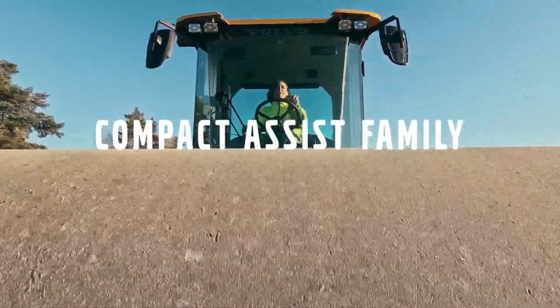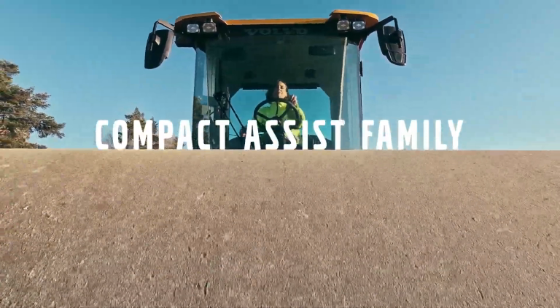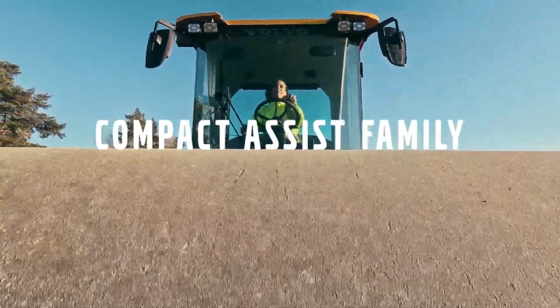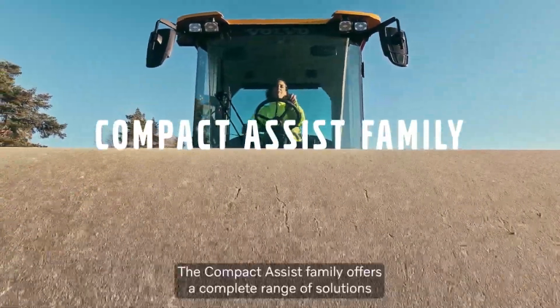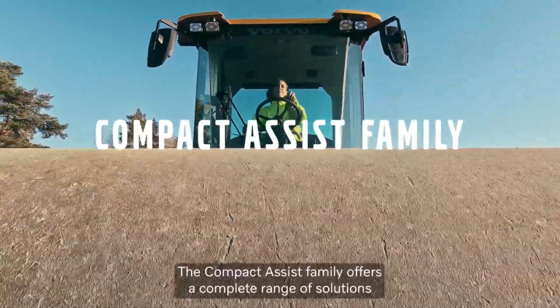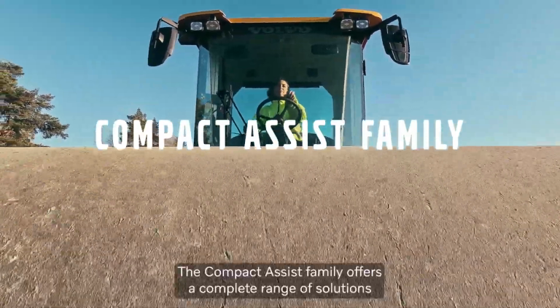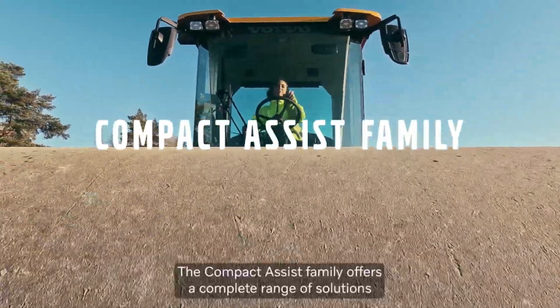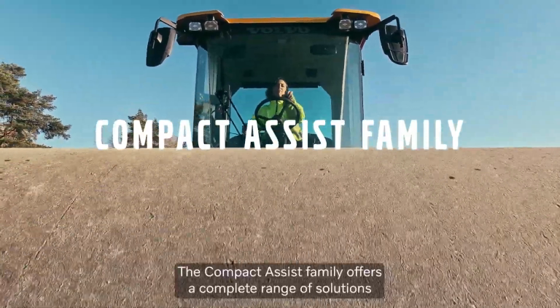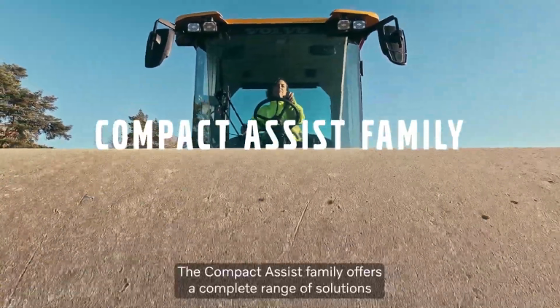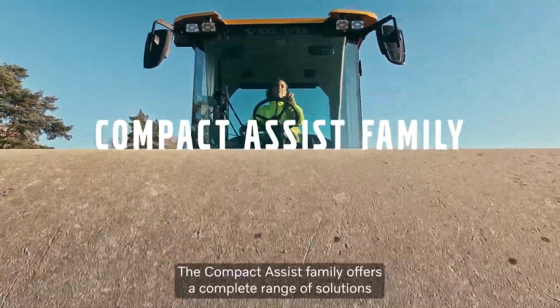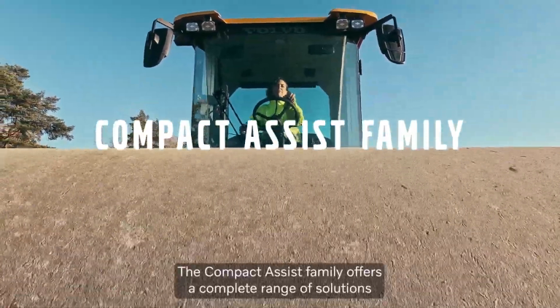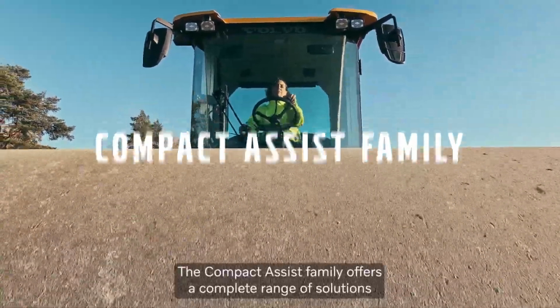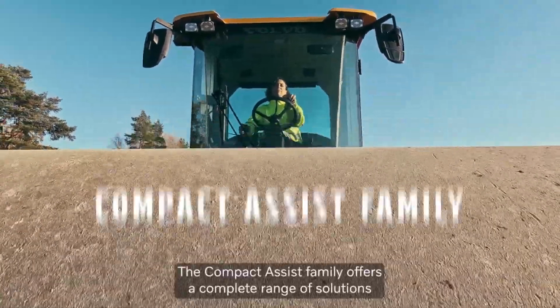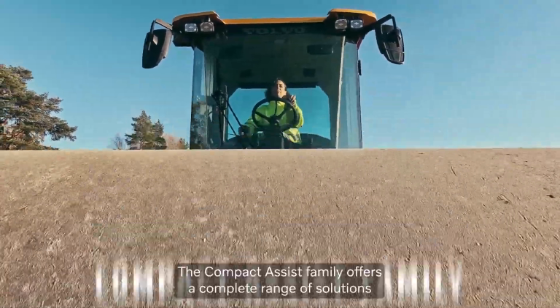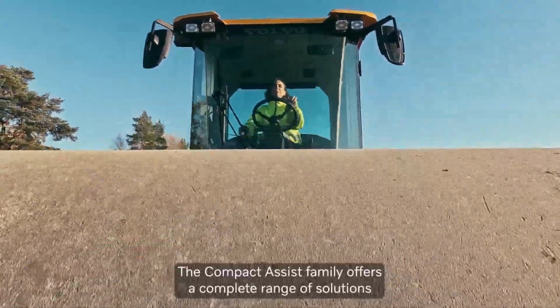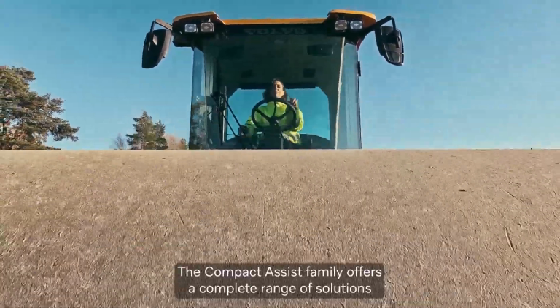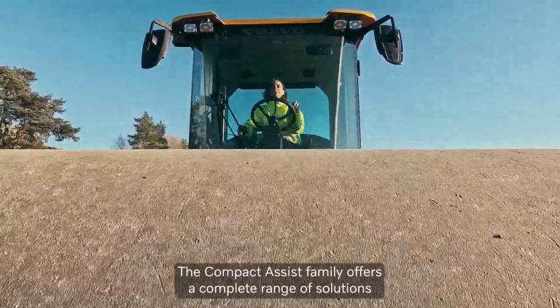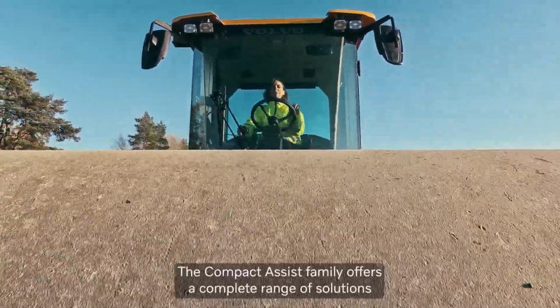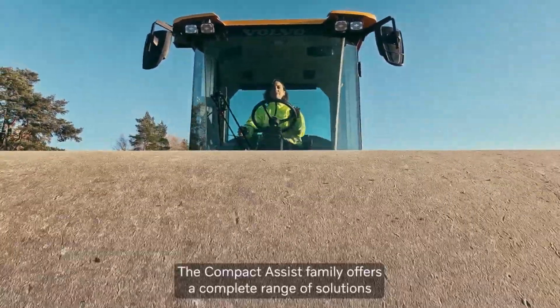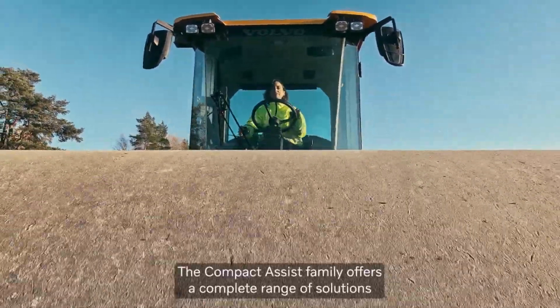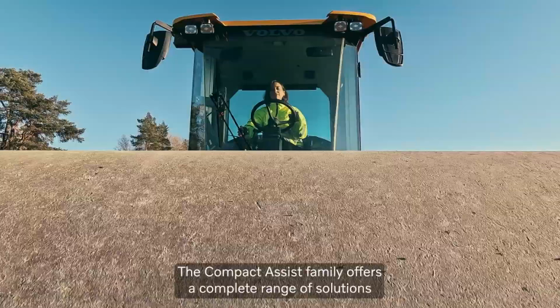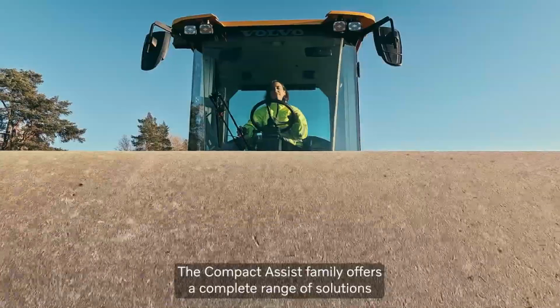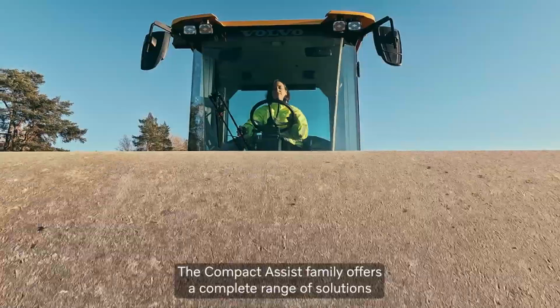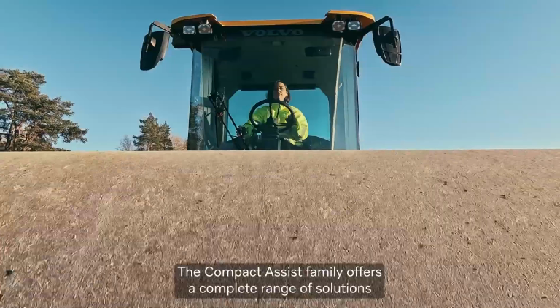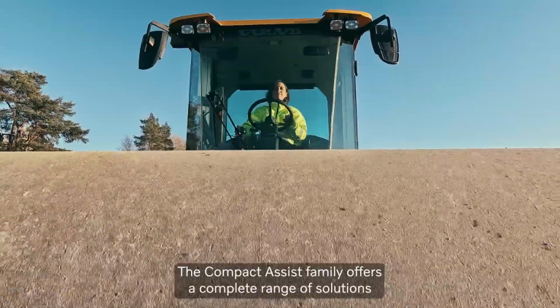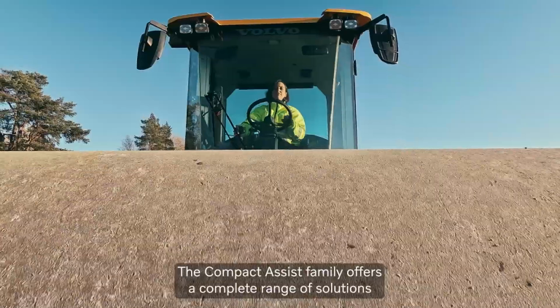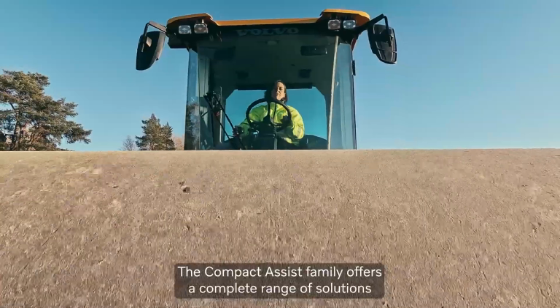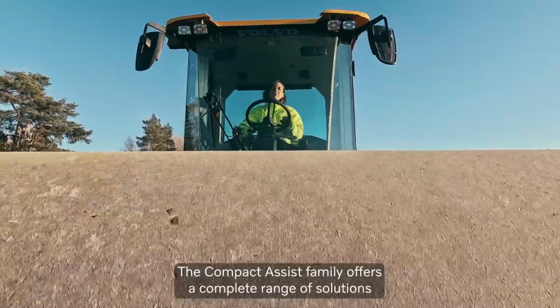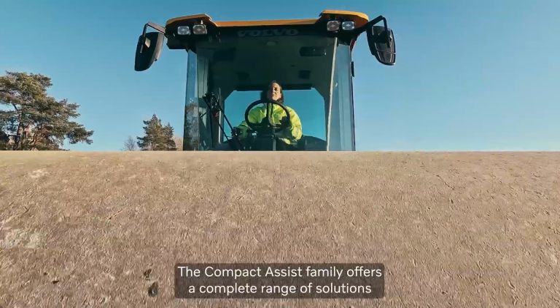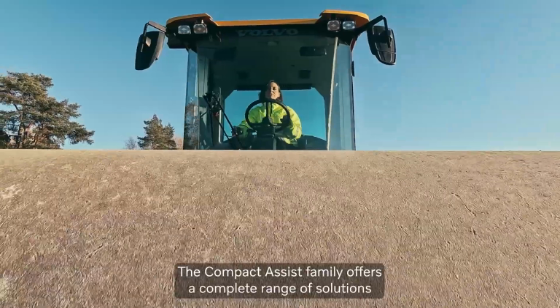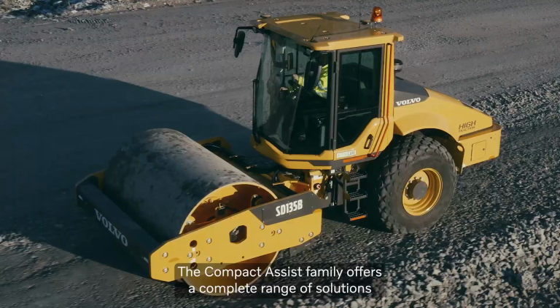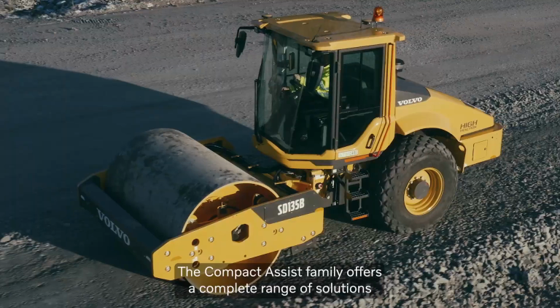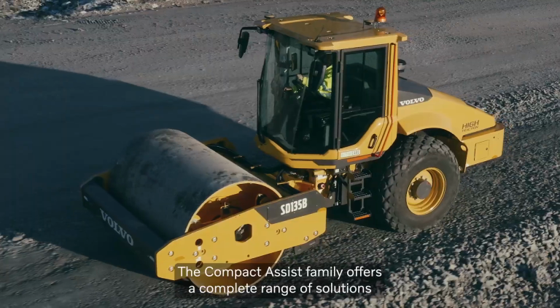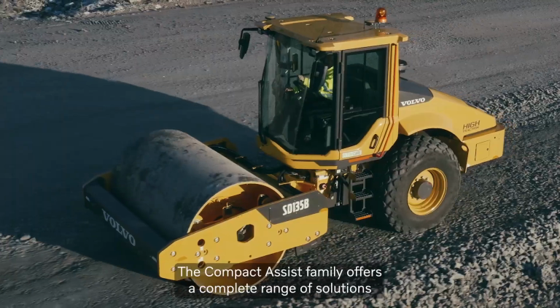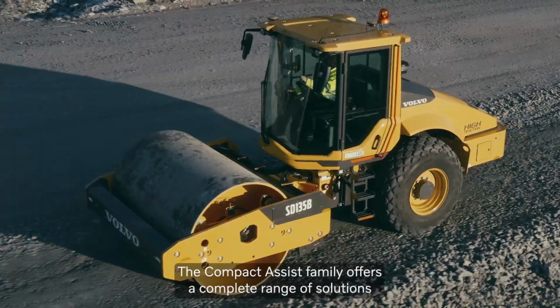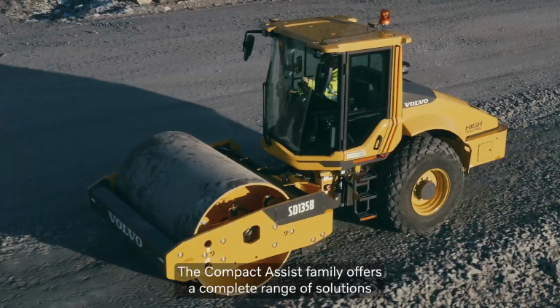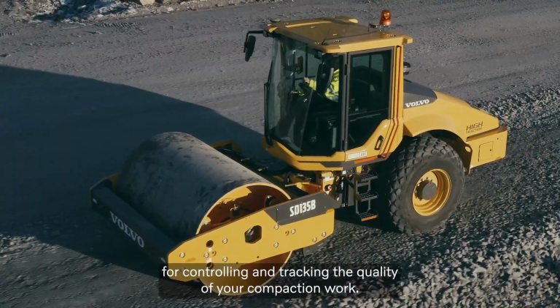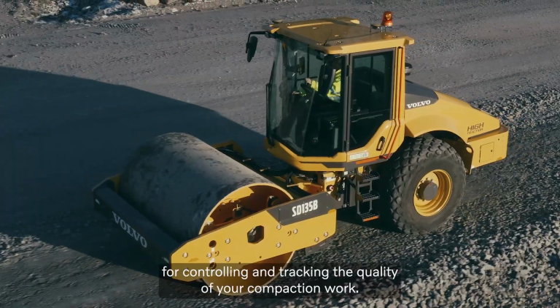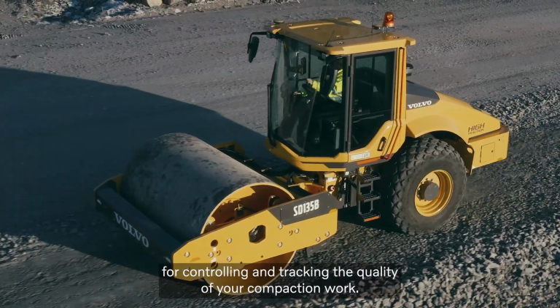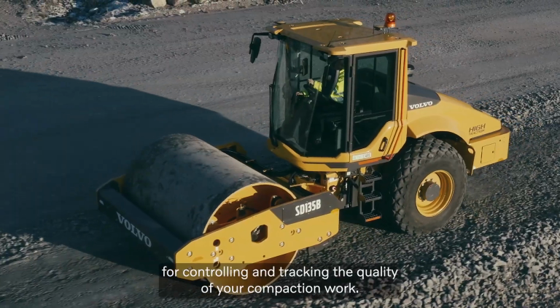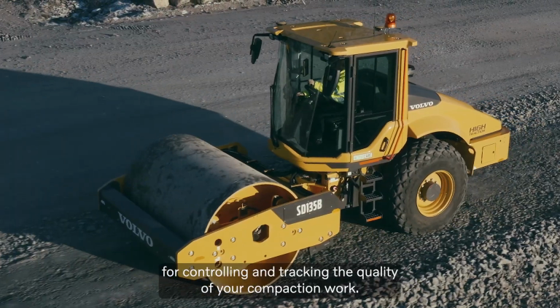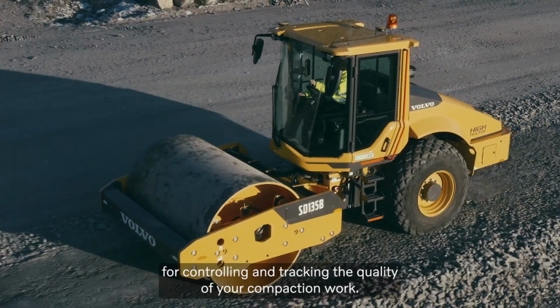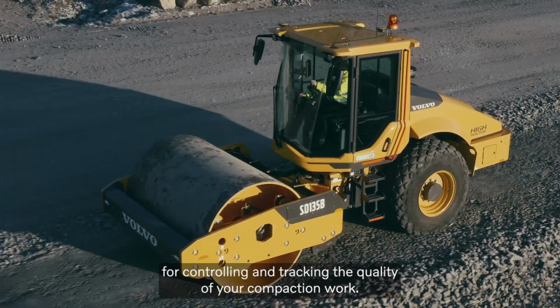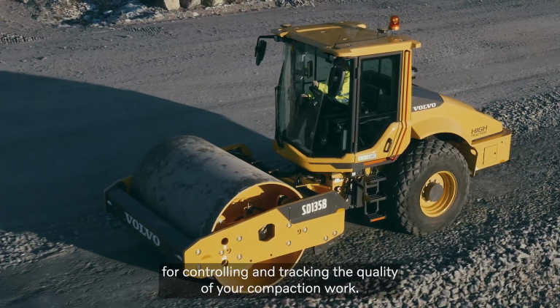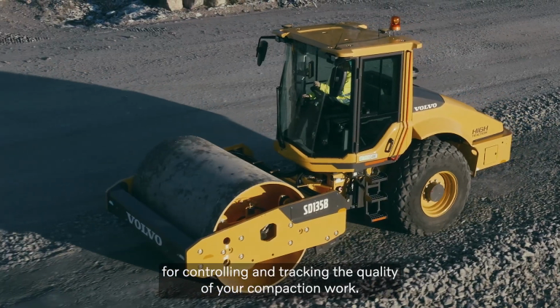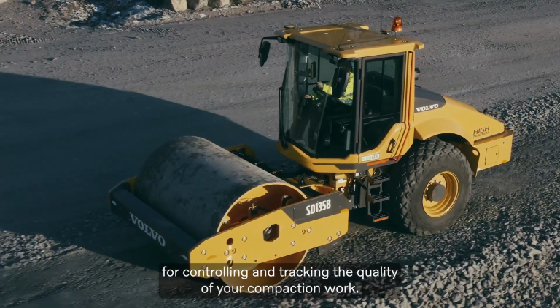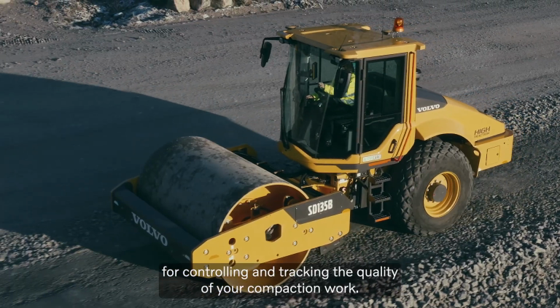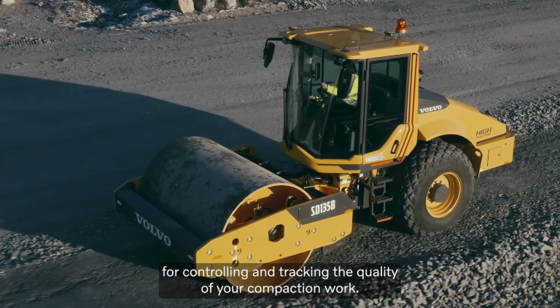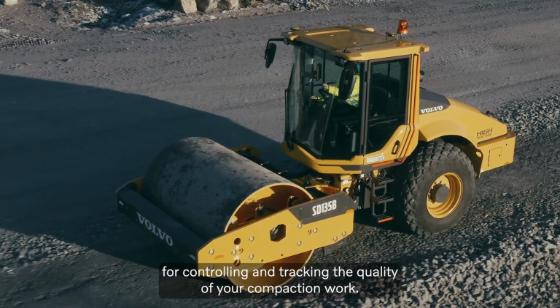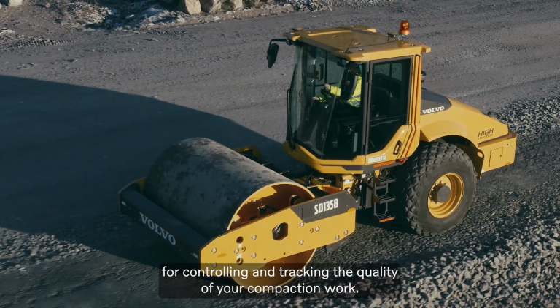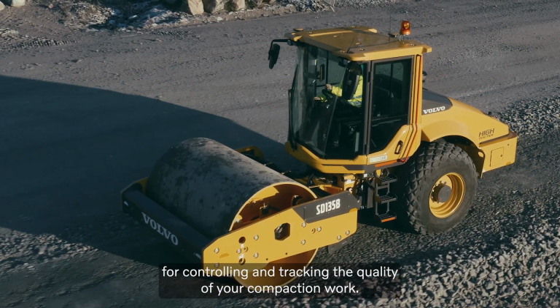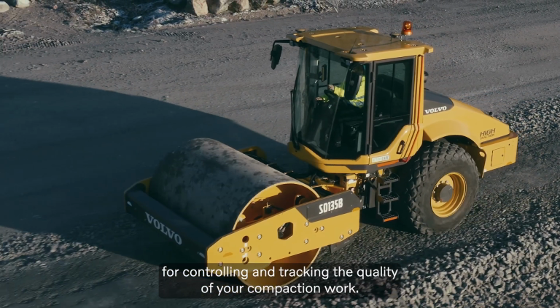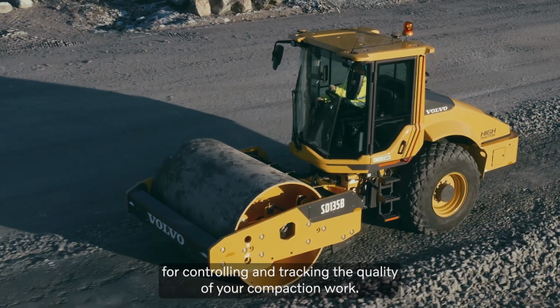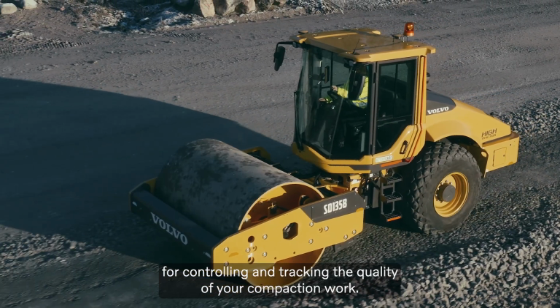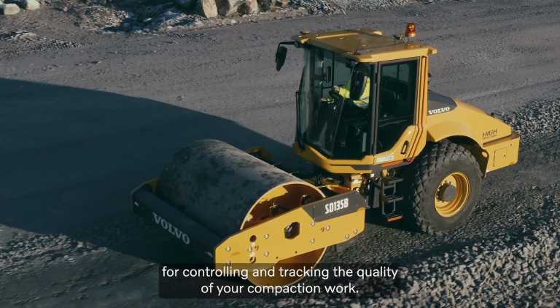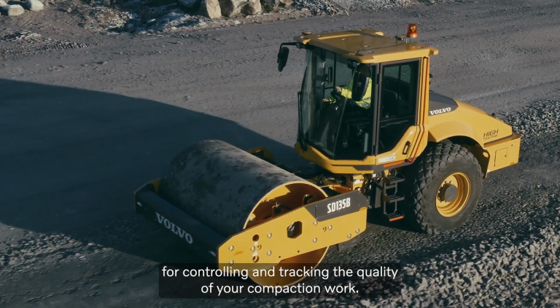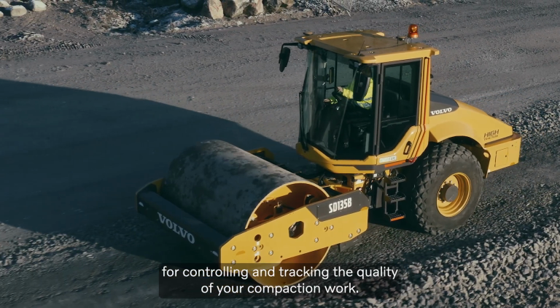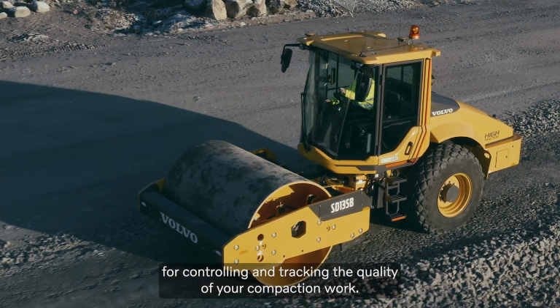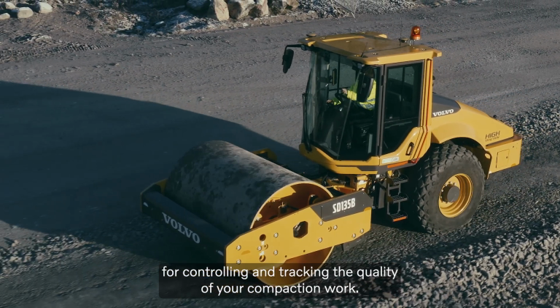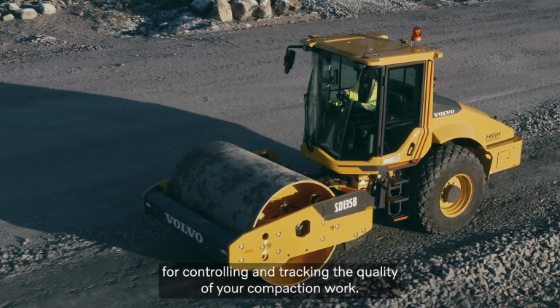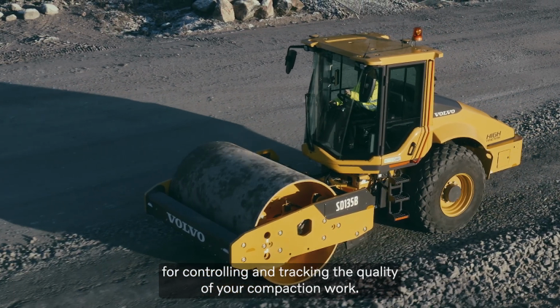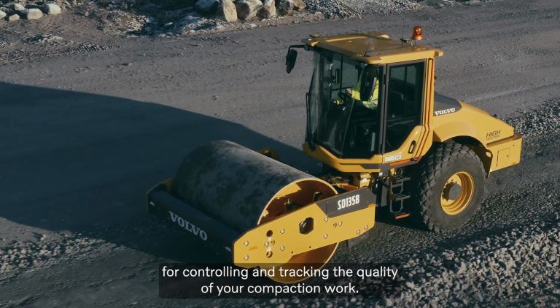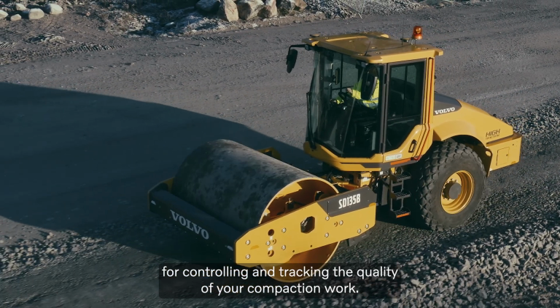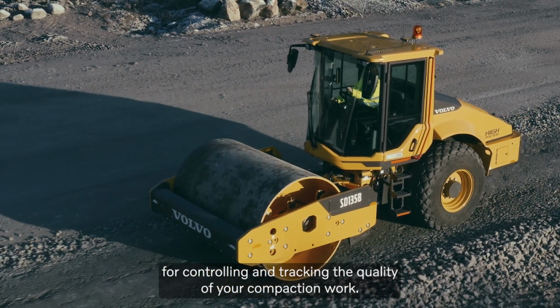The Compact Assist family offers a complete range of solutions for controlling and tracking the quality of your compaction work.